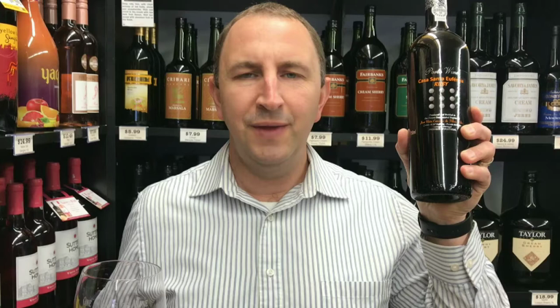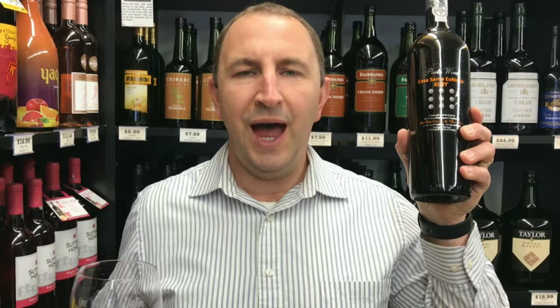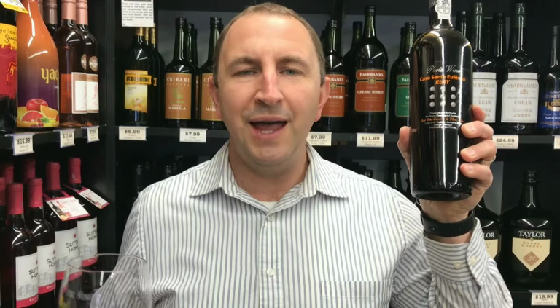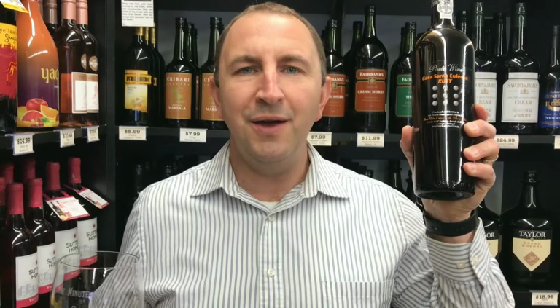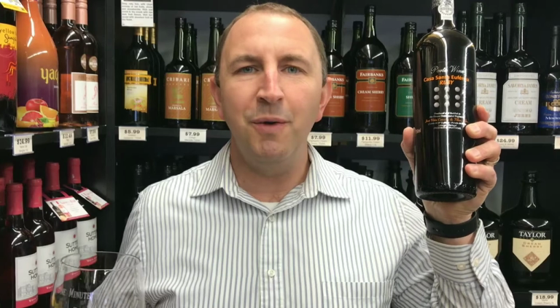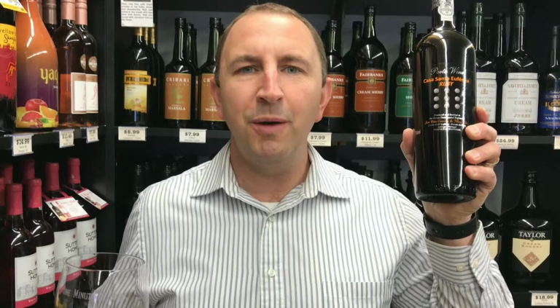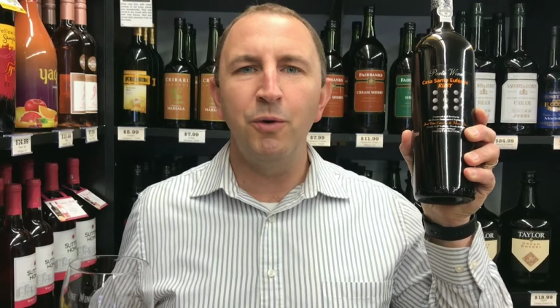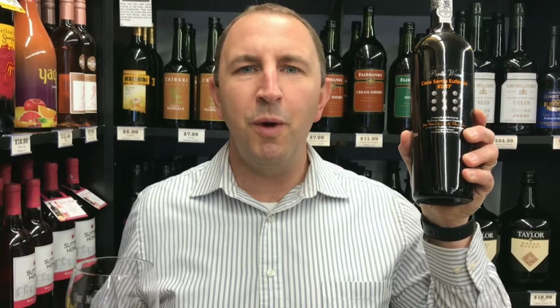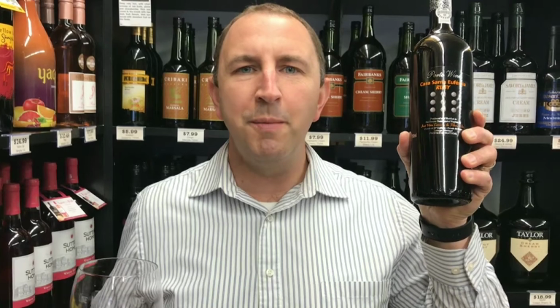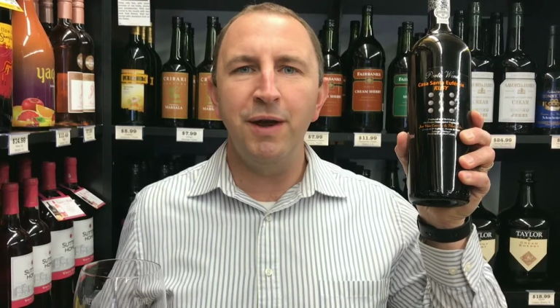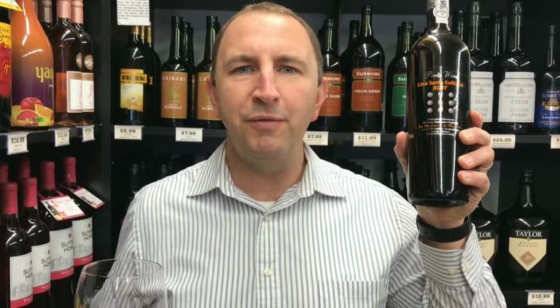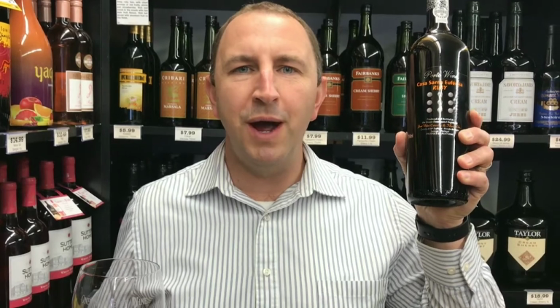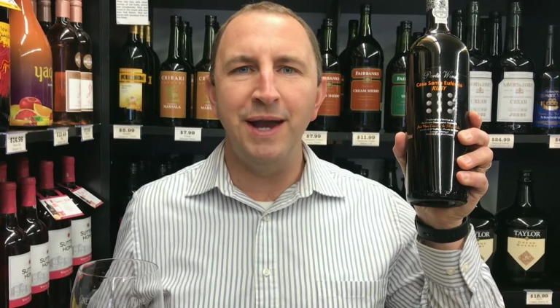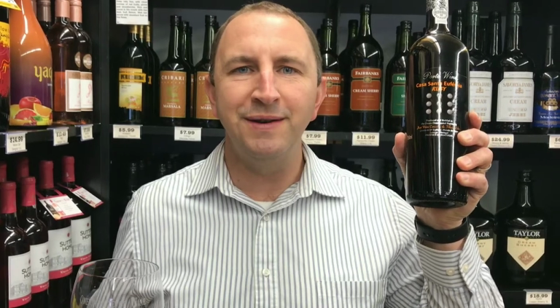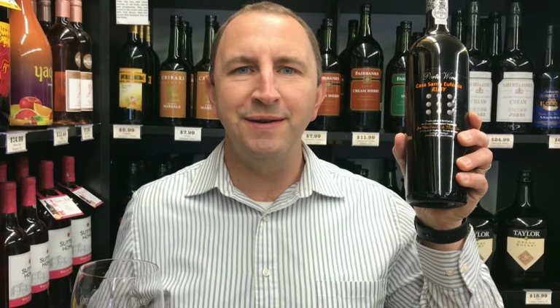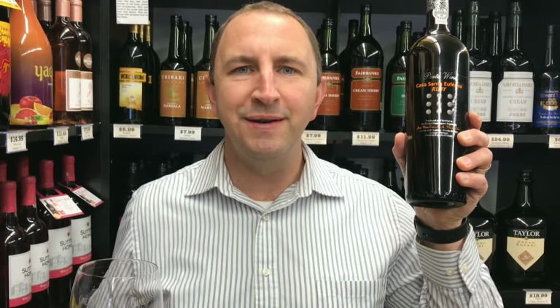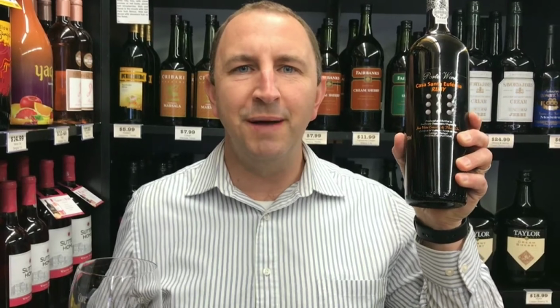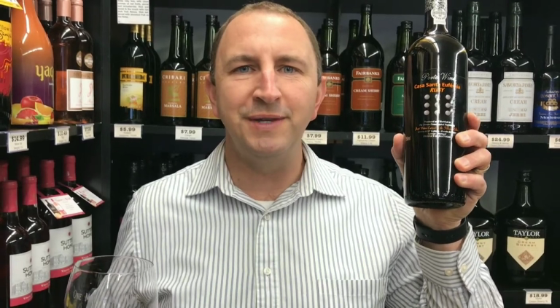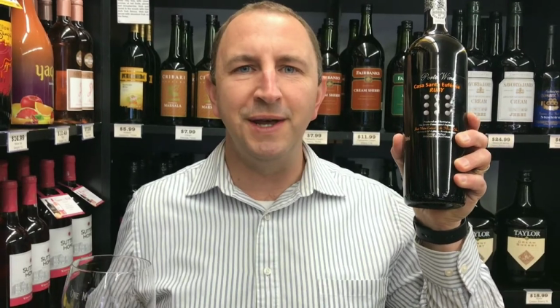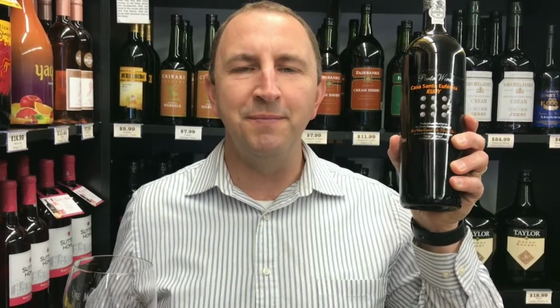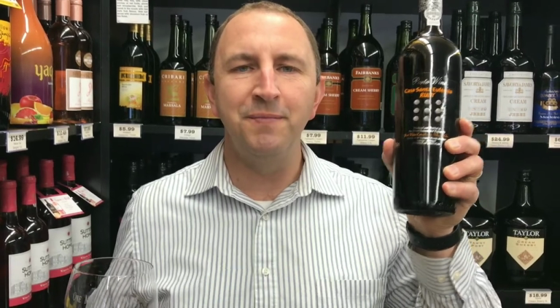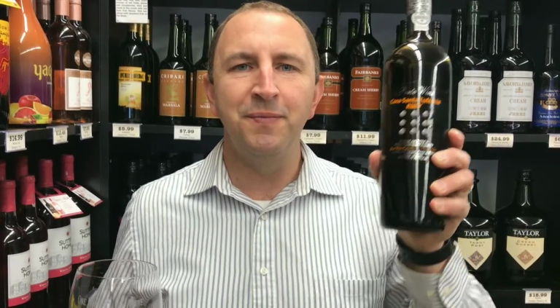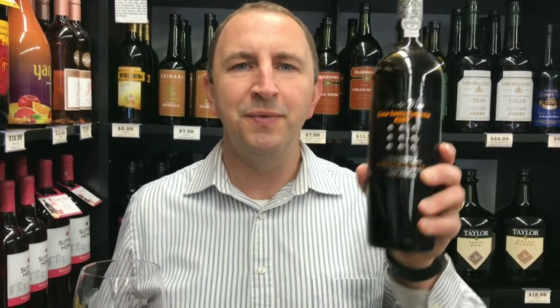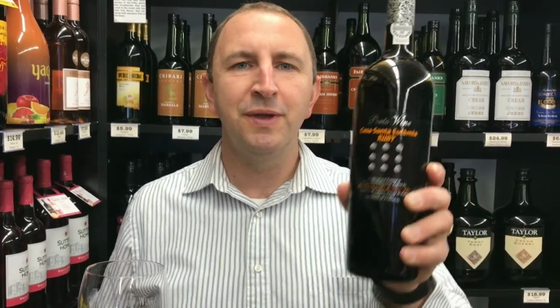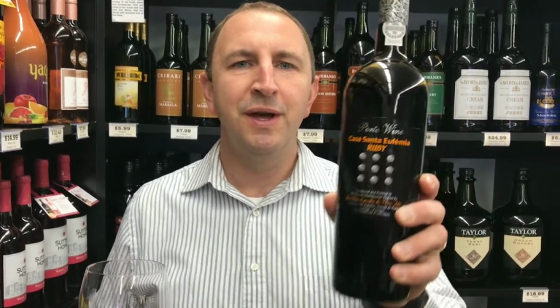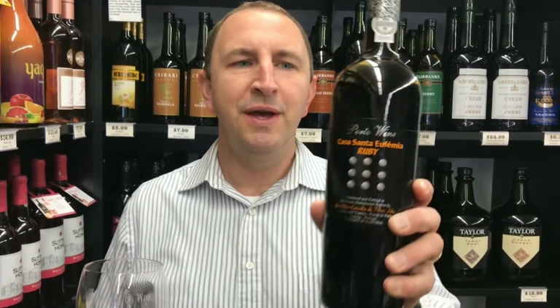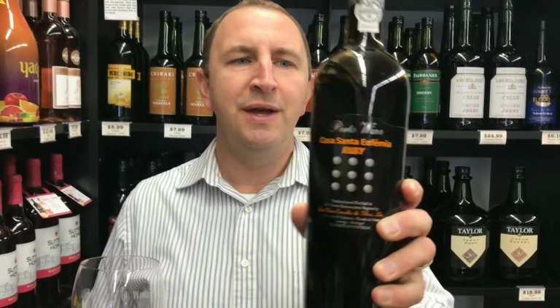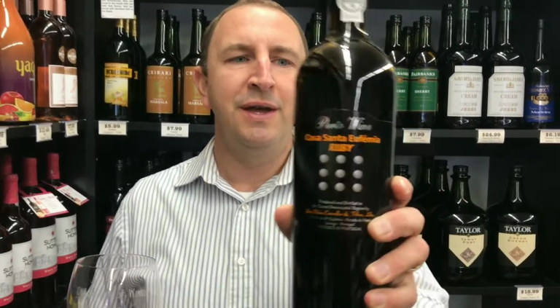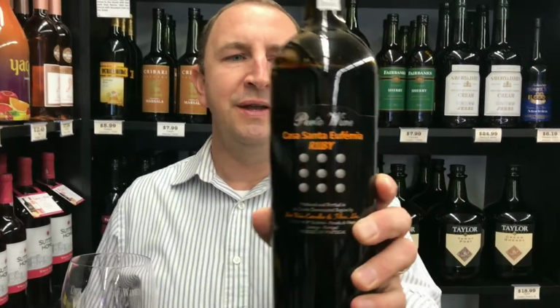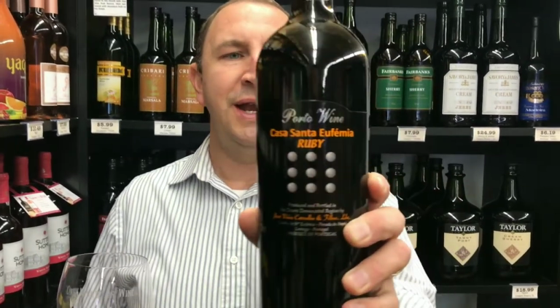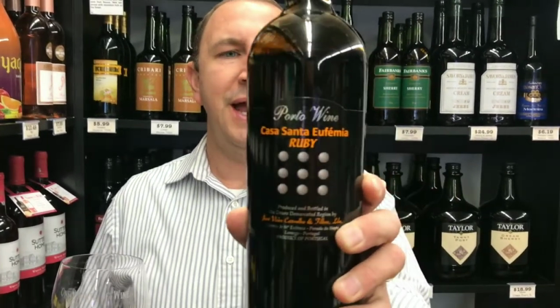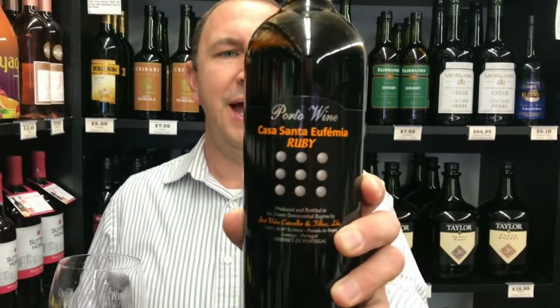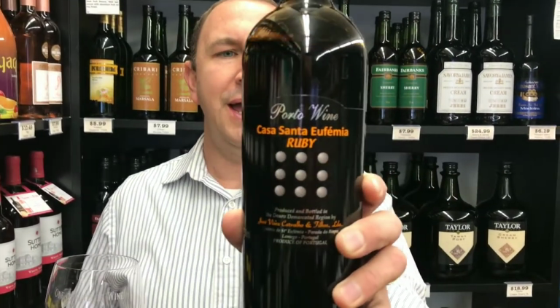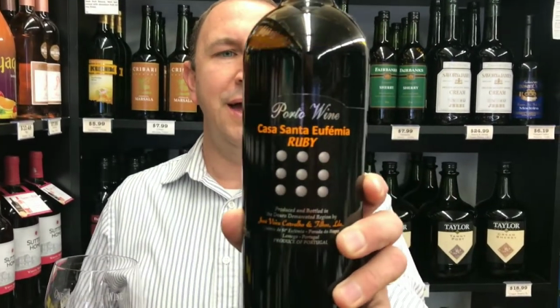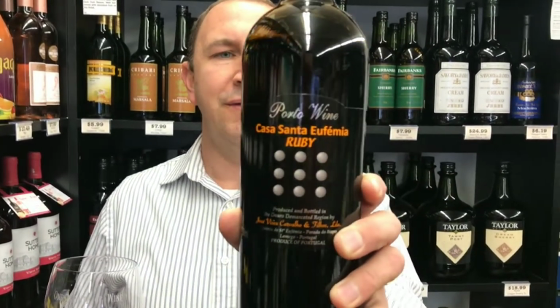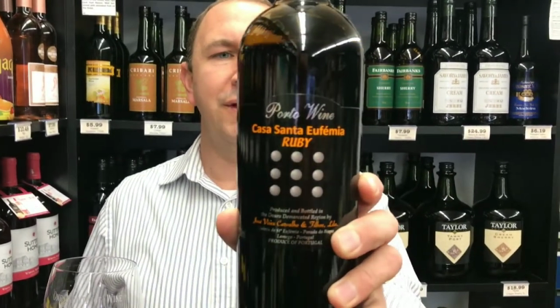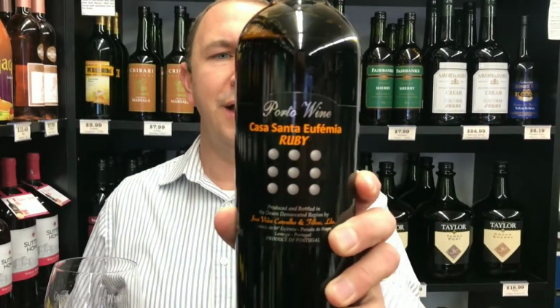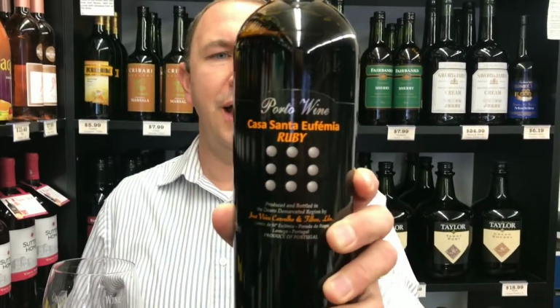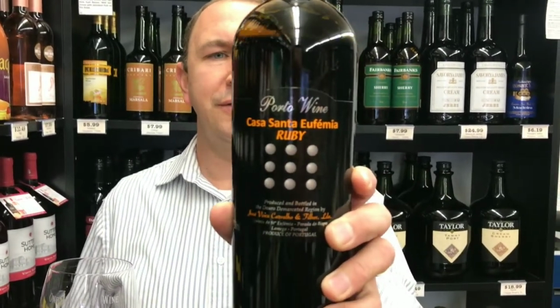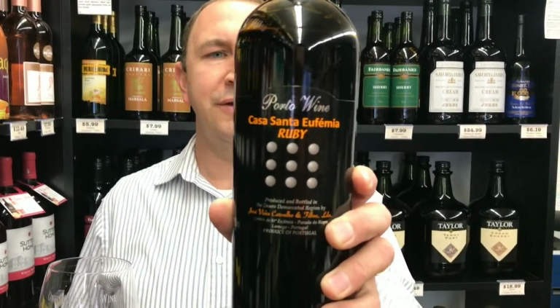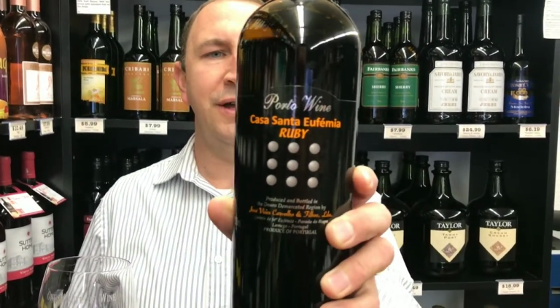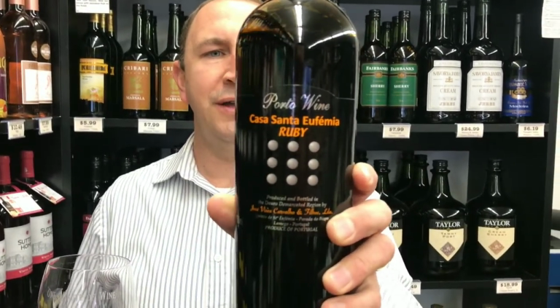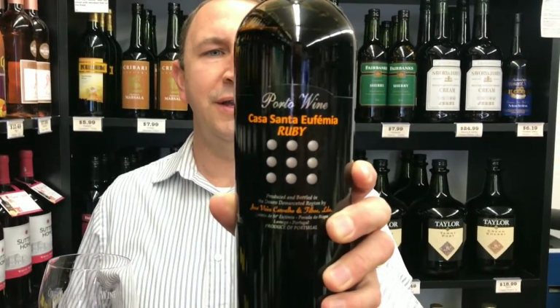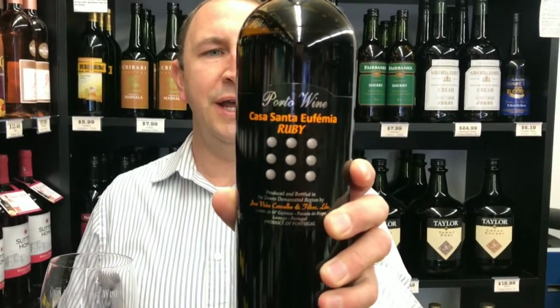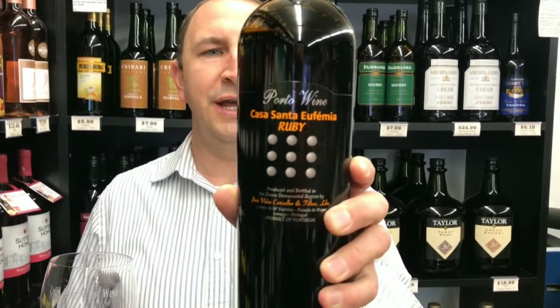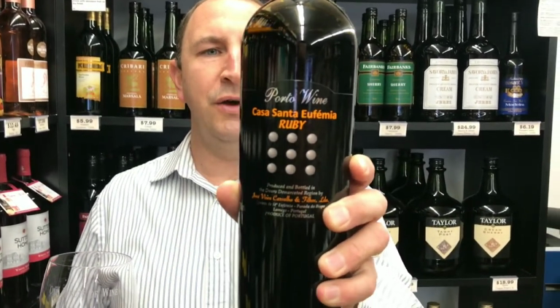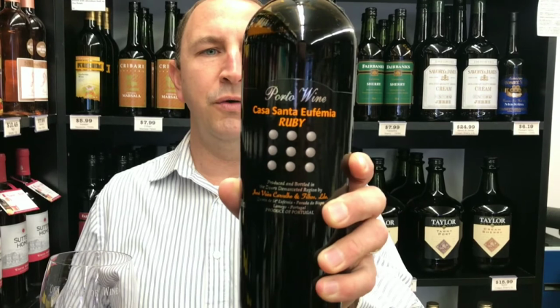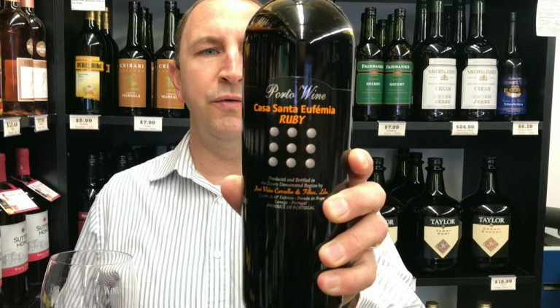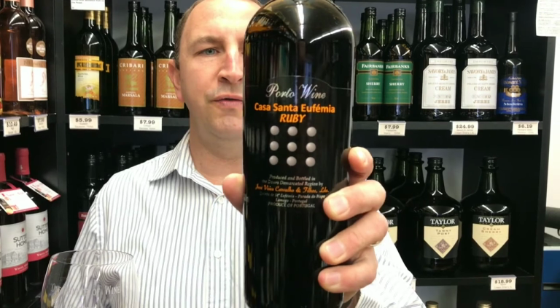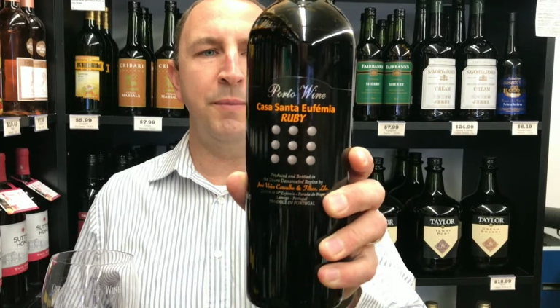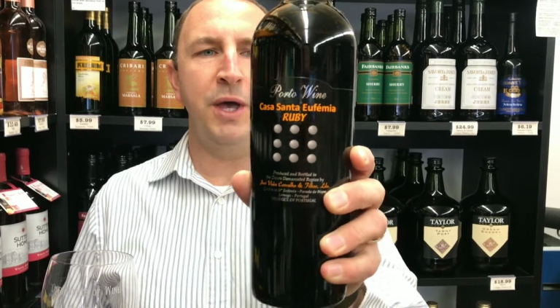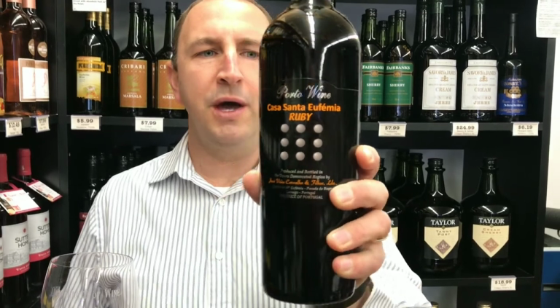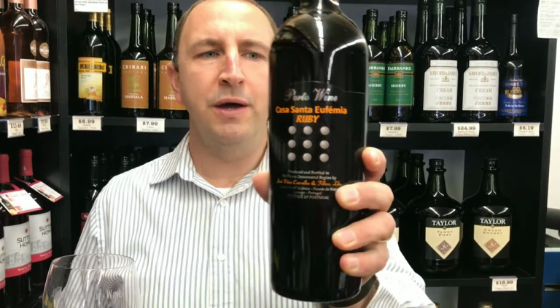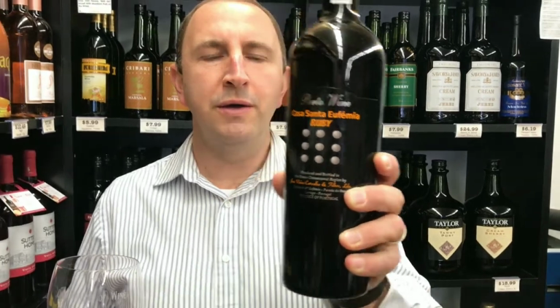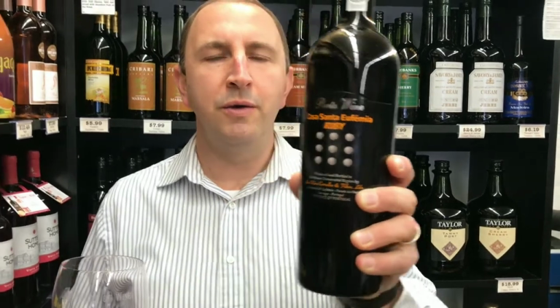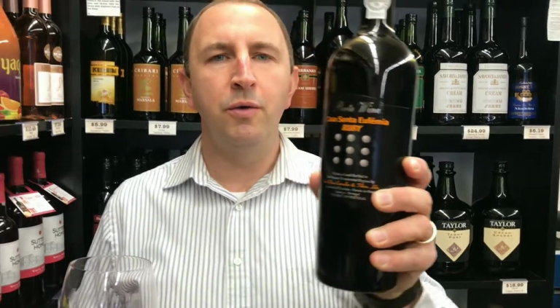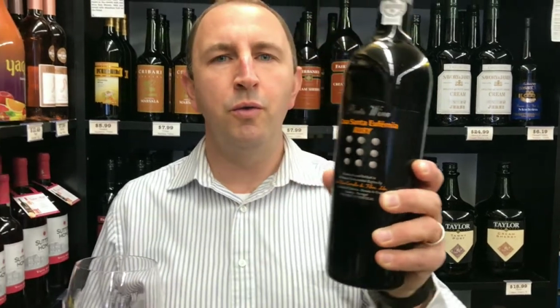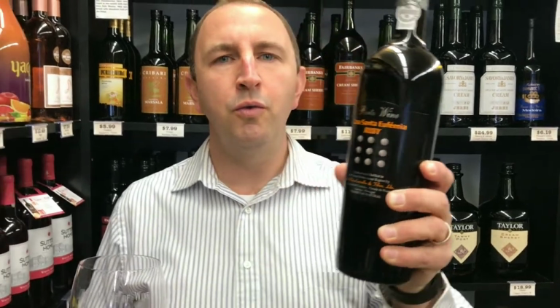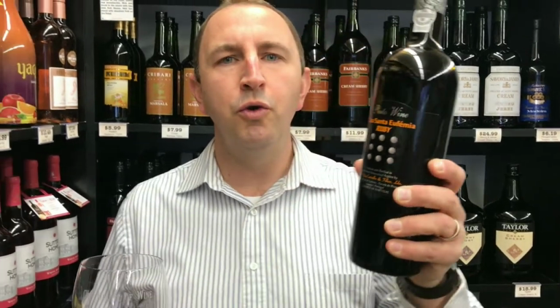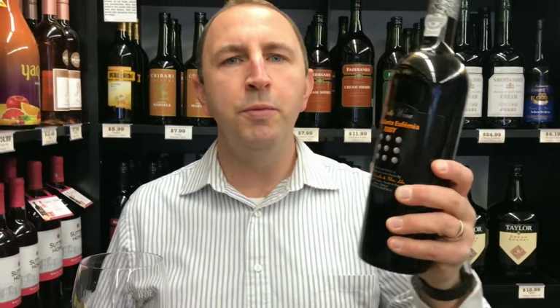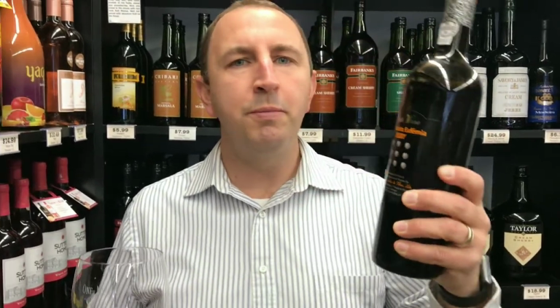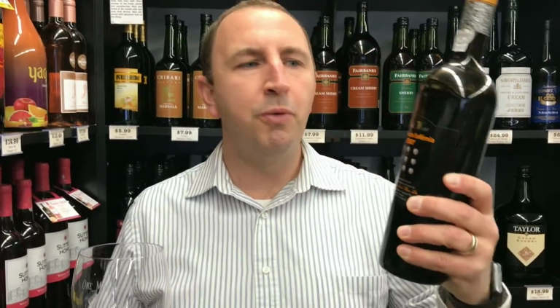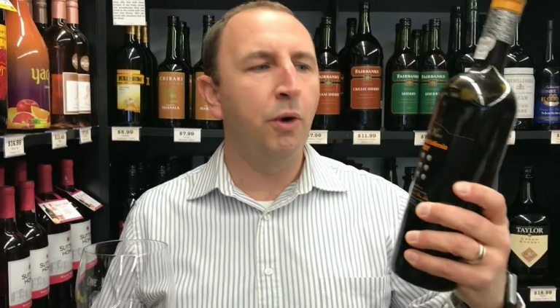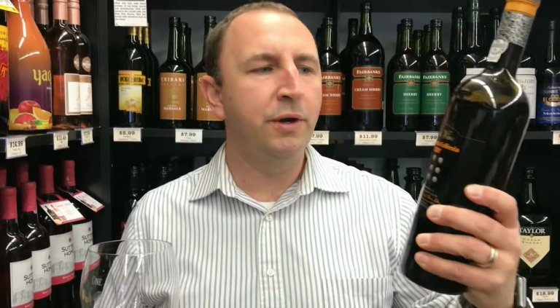Hi, welcome to One Minute of Wine. I'm Tim. Today I have Casa de Femia Ruby Port.